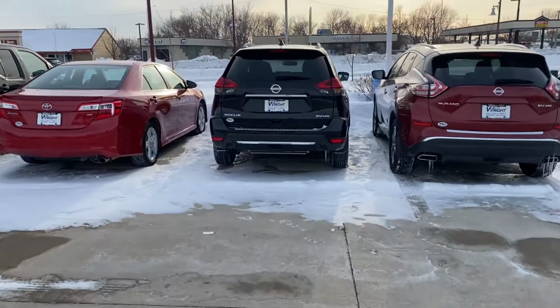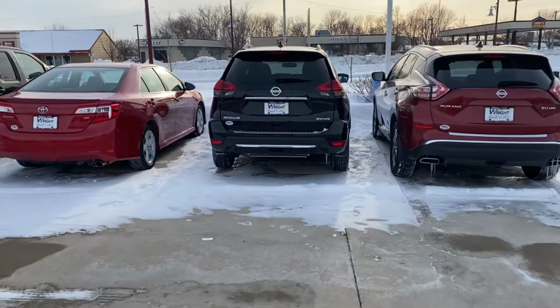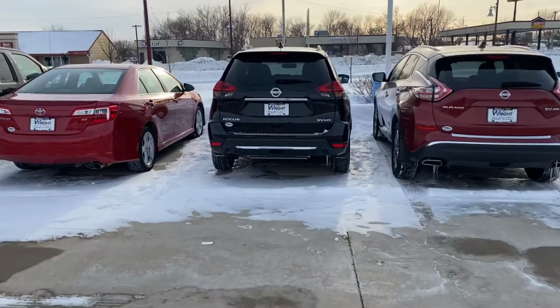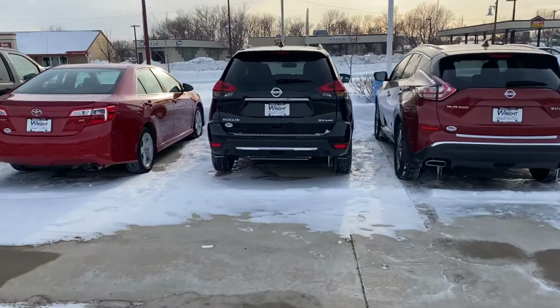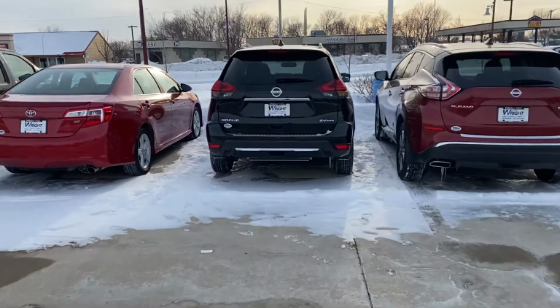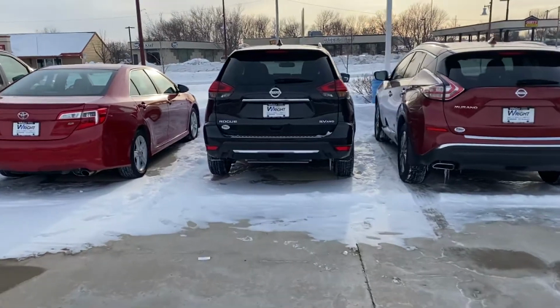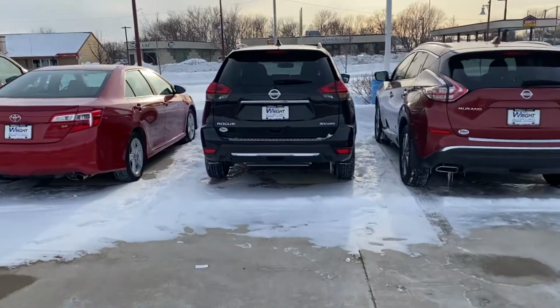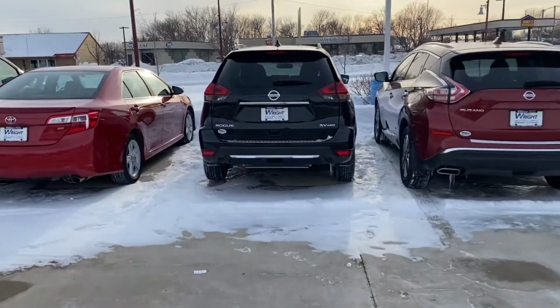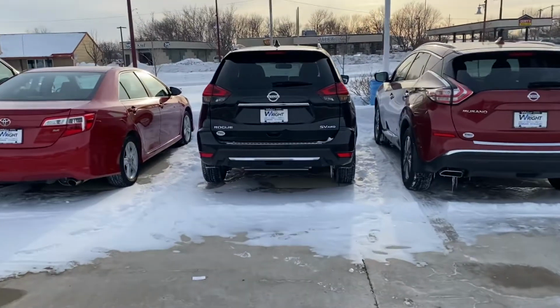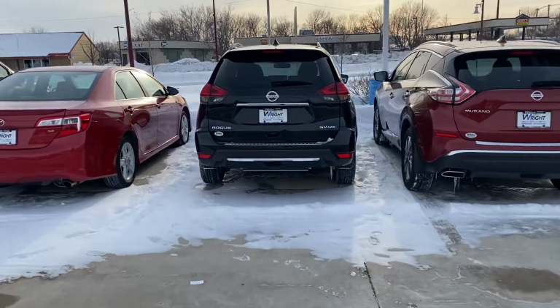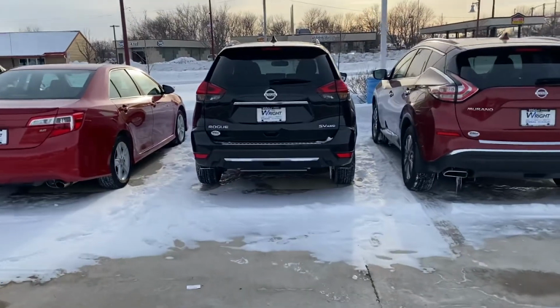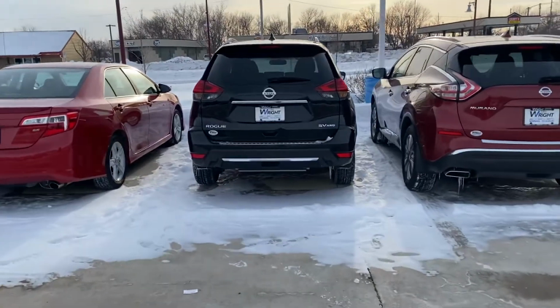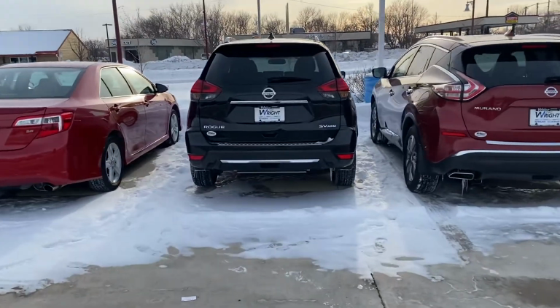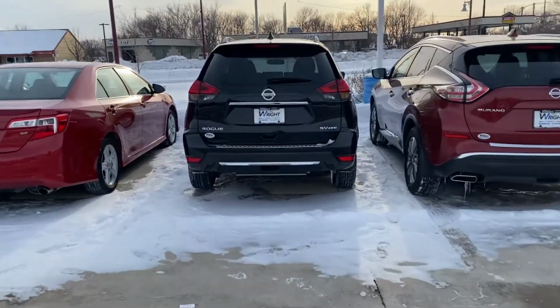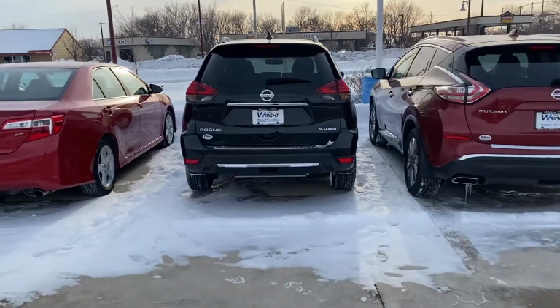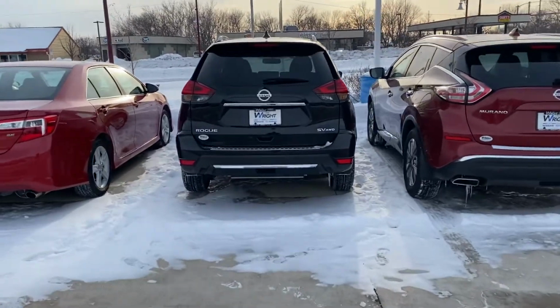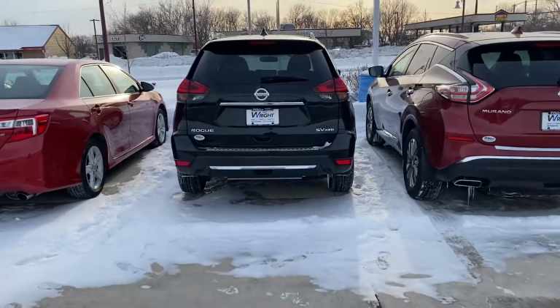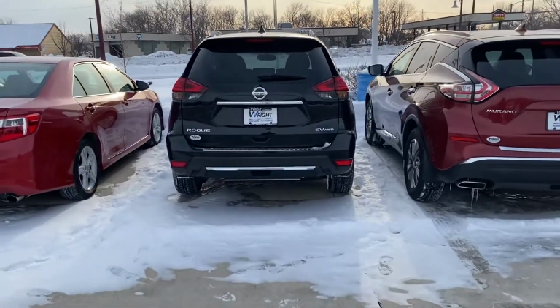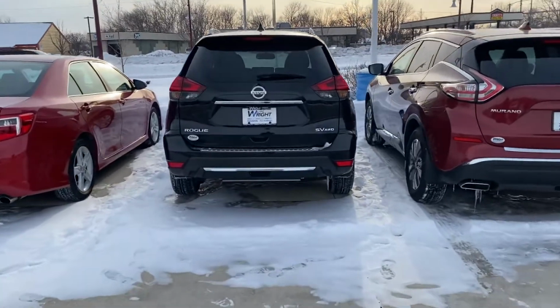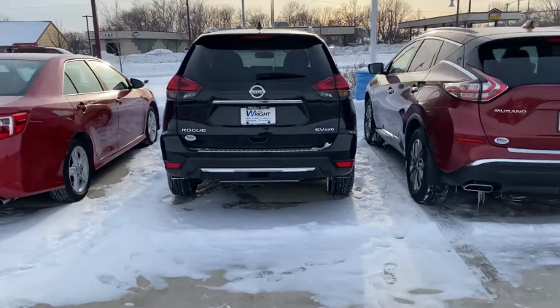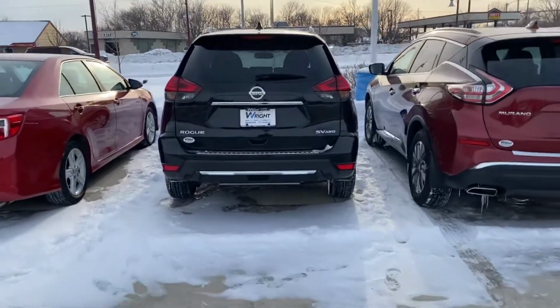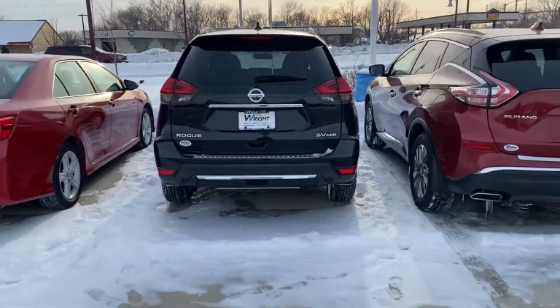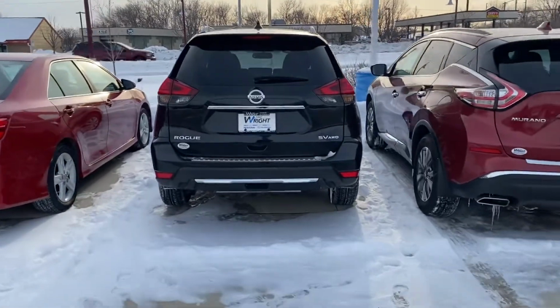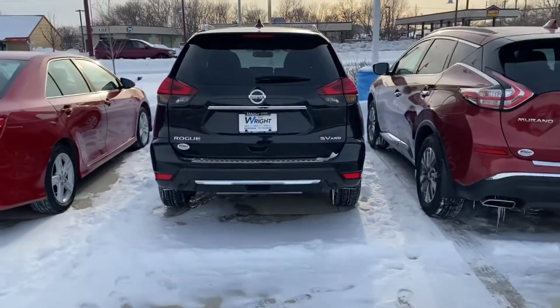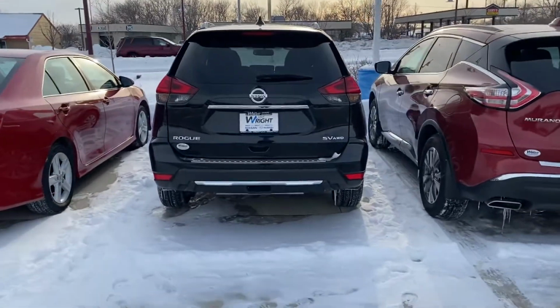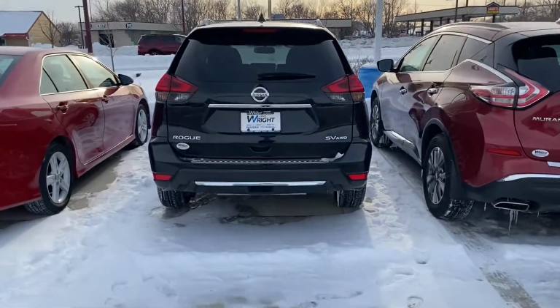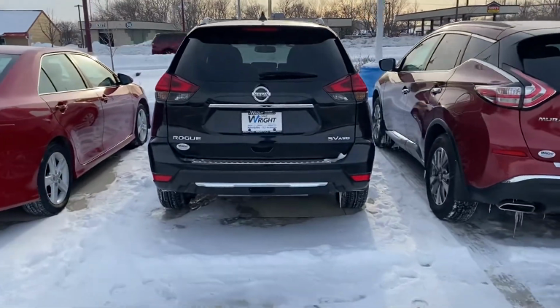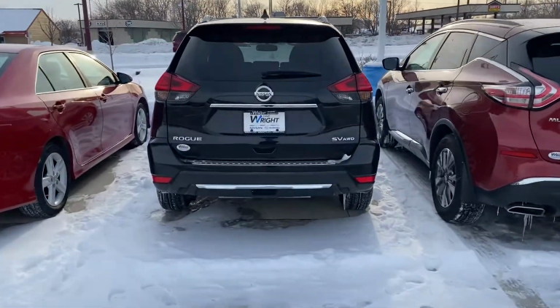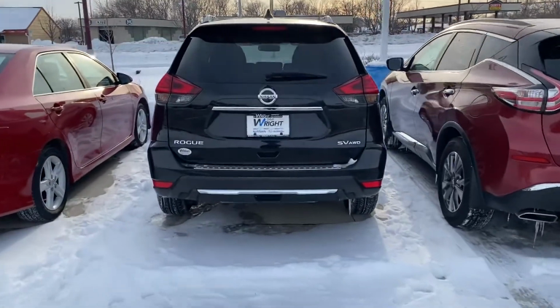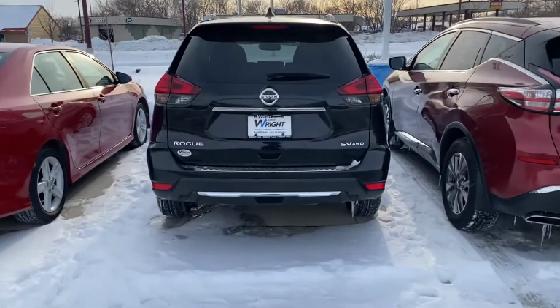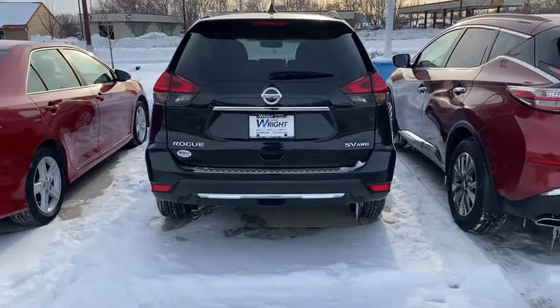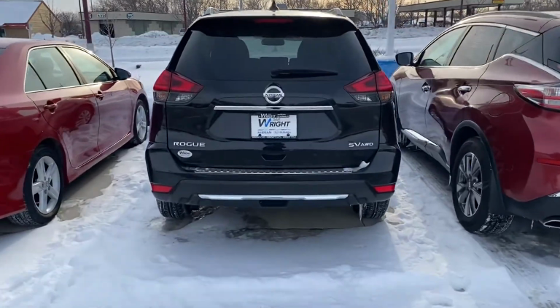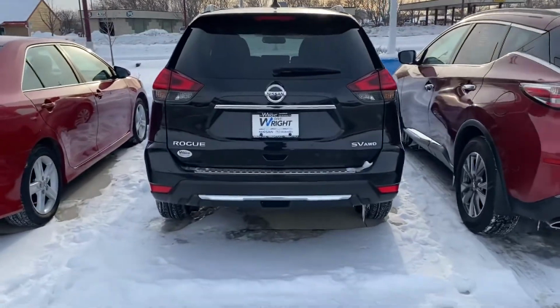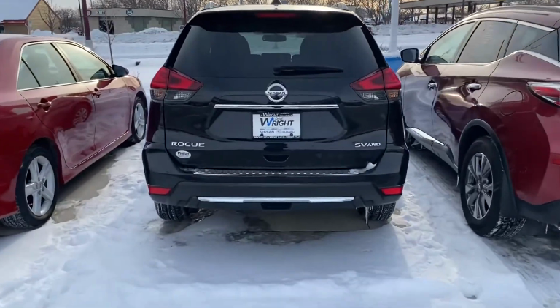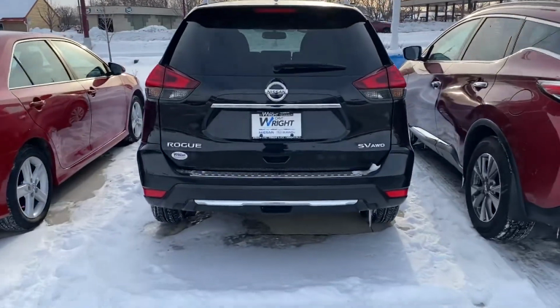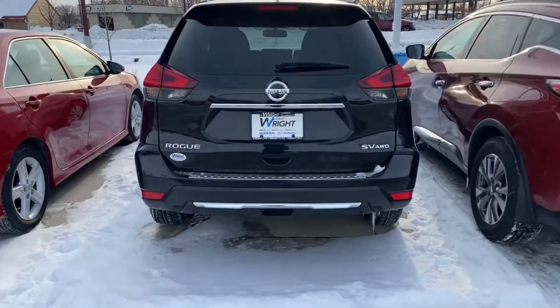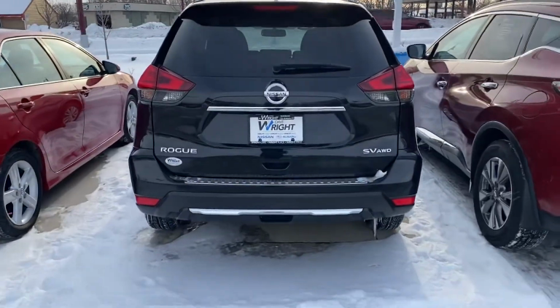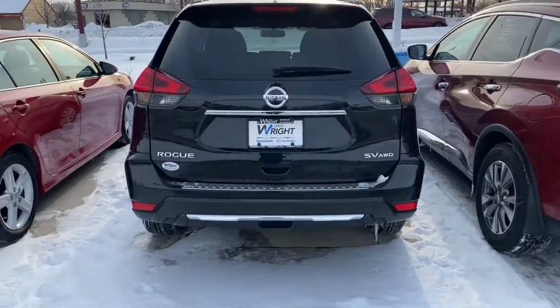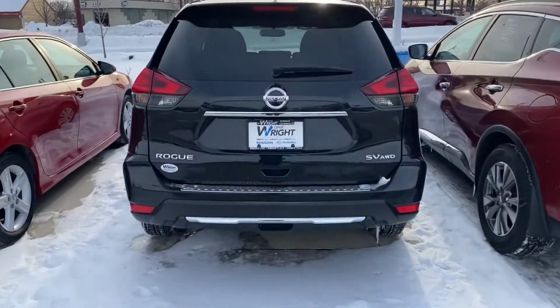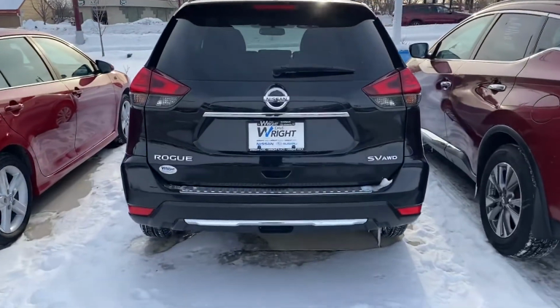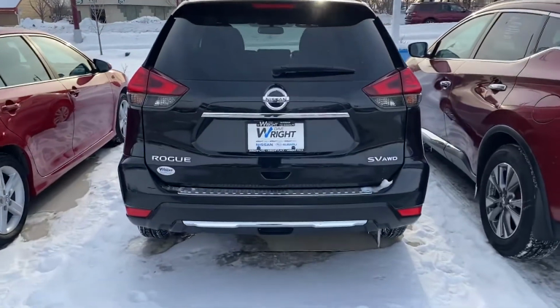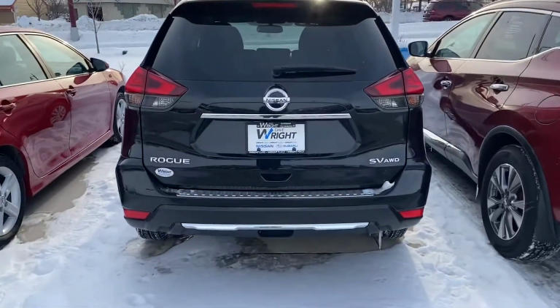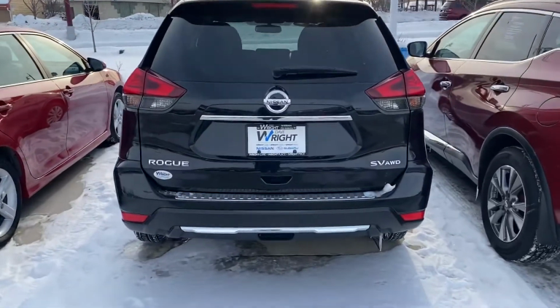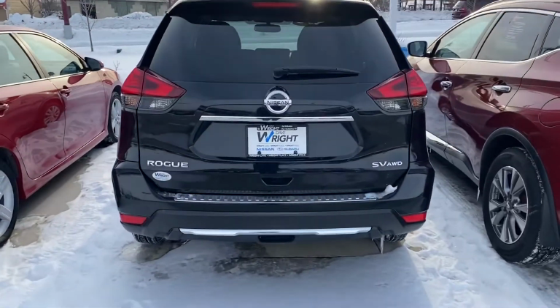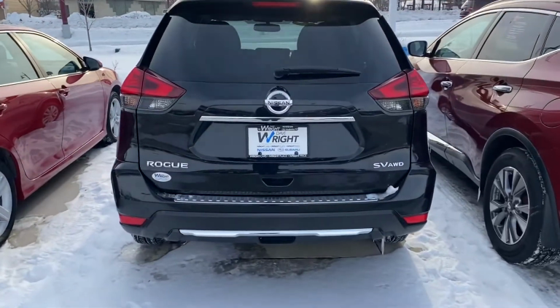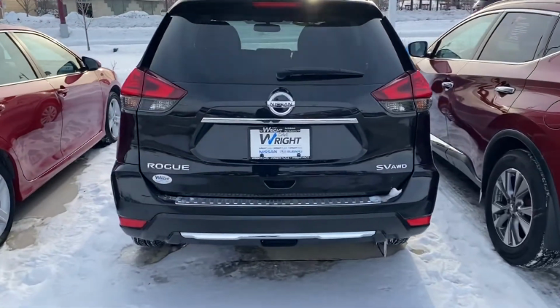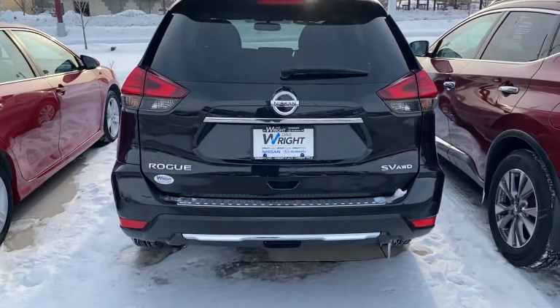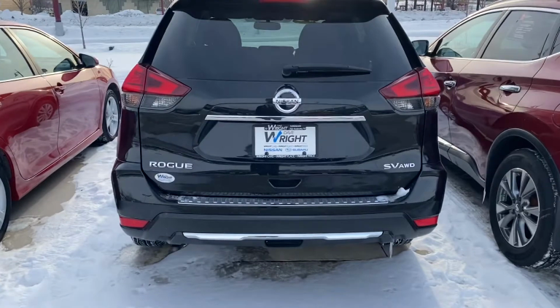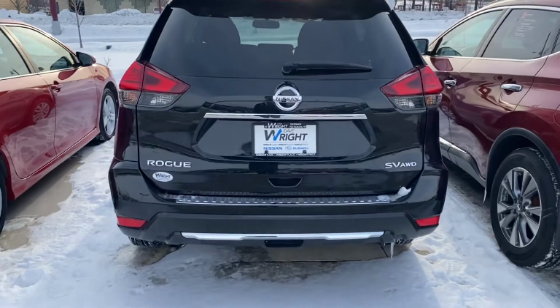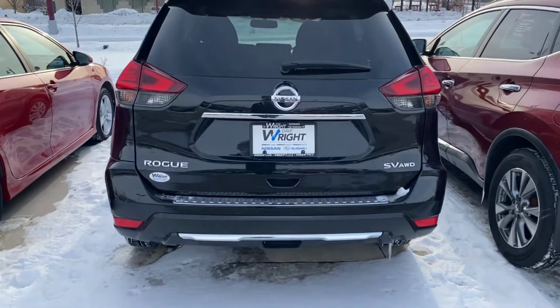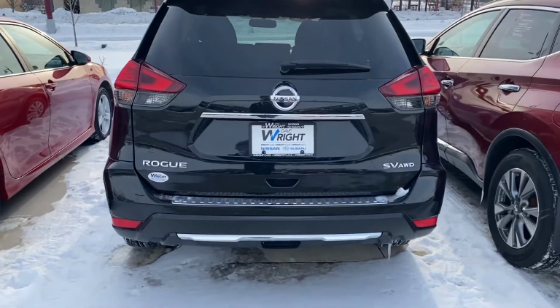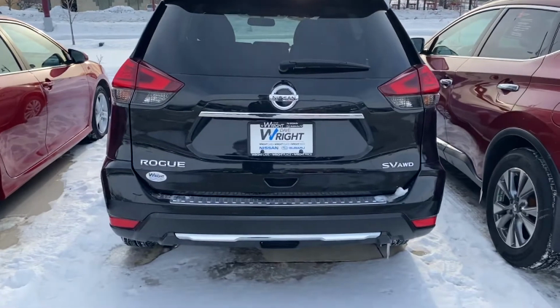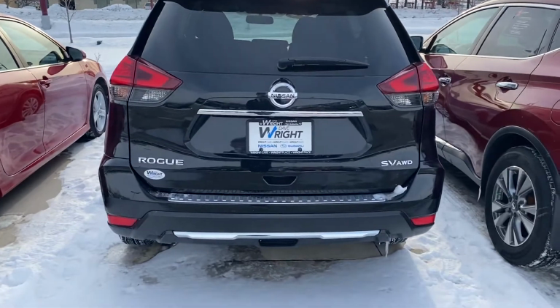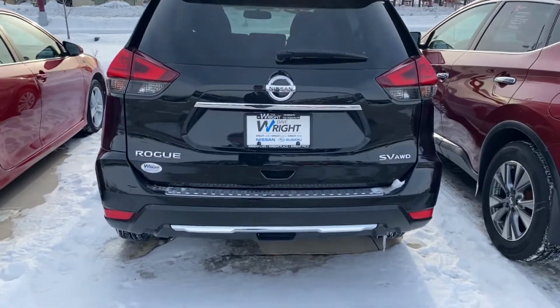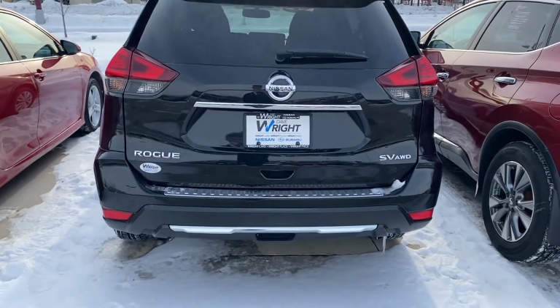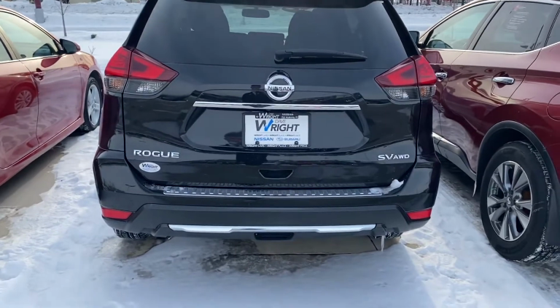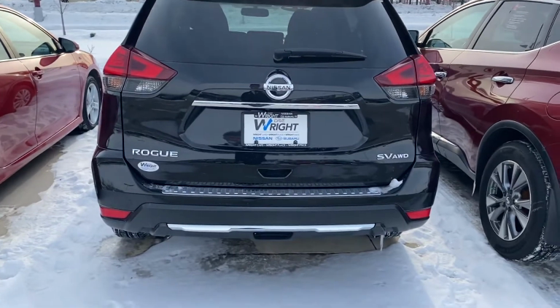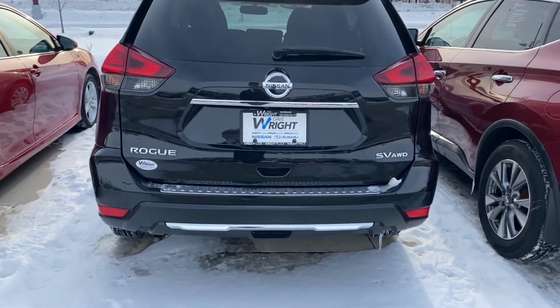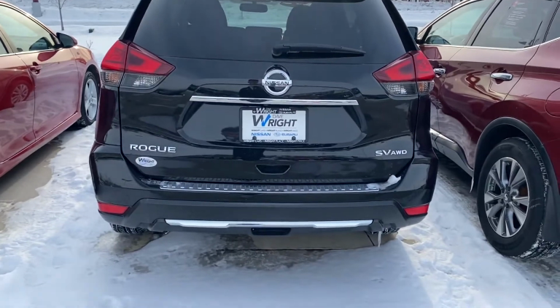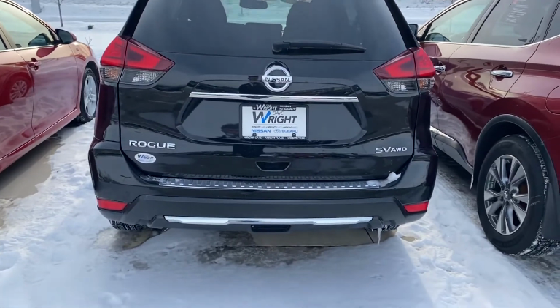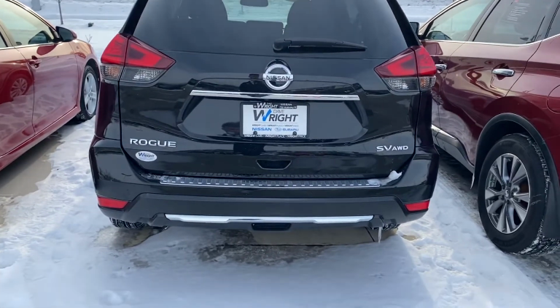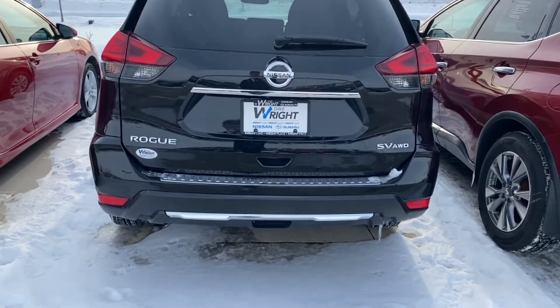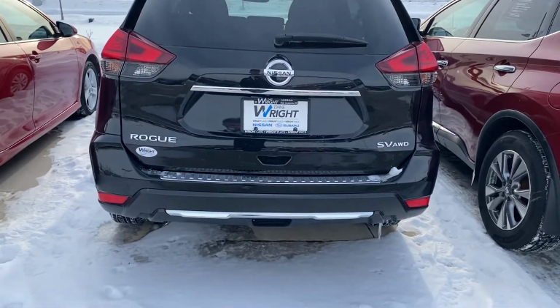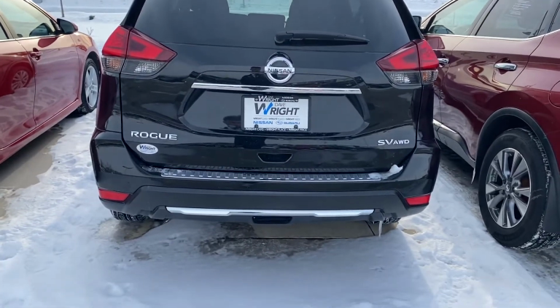Hey, it's Anthony from Dave Wright Nissan Subaru. I was showing you the 2017 Rogue — this one's going to be an SV with all-wheel drive.